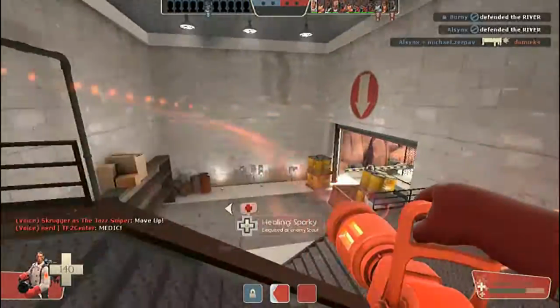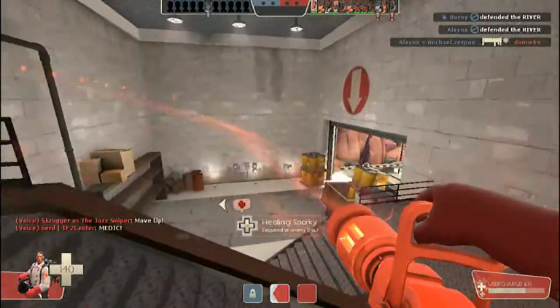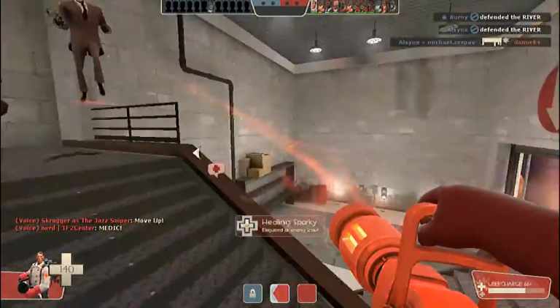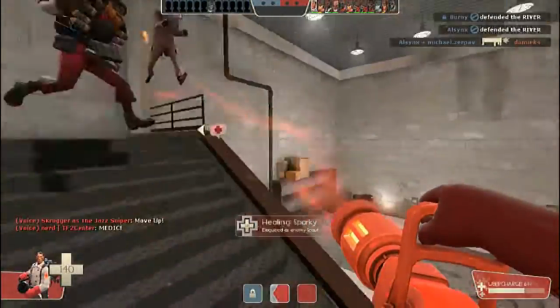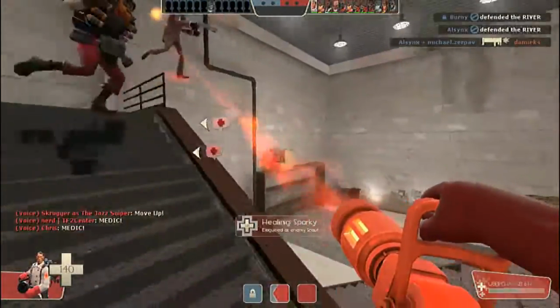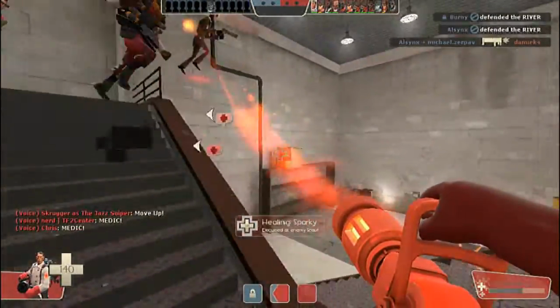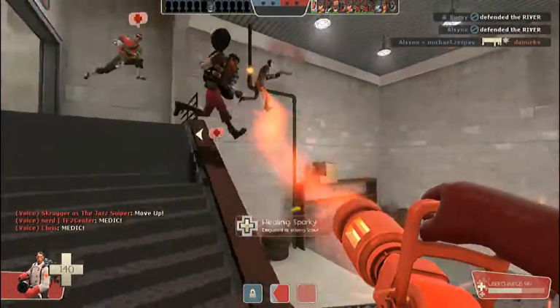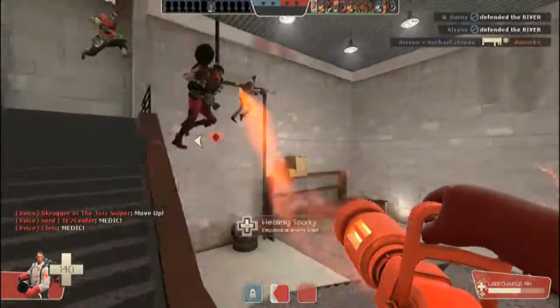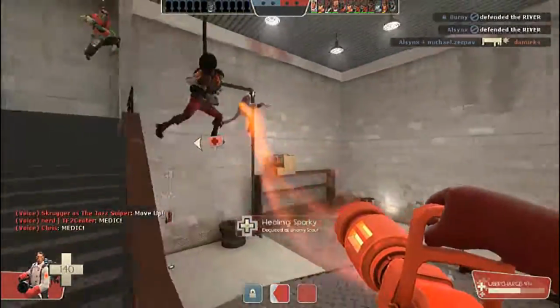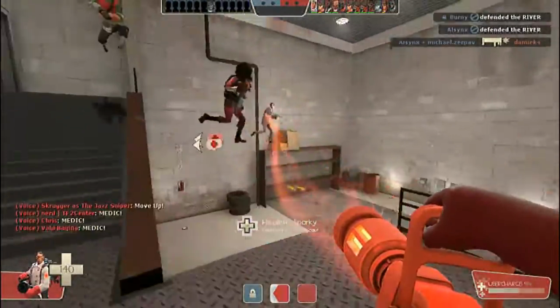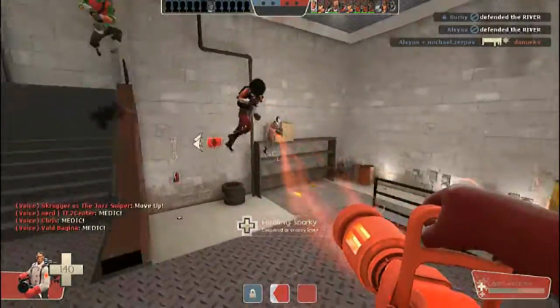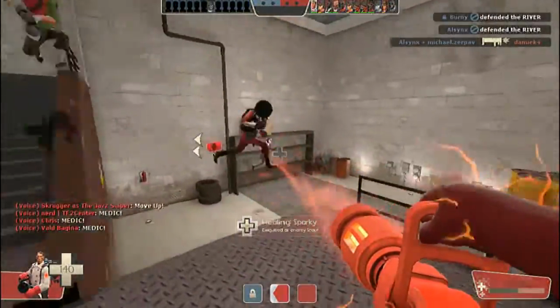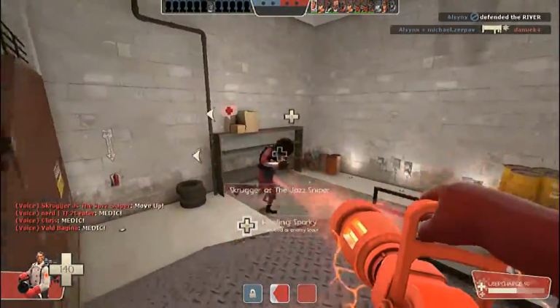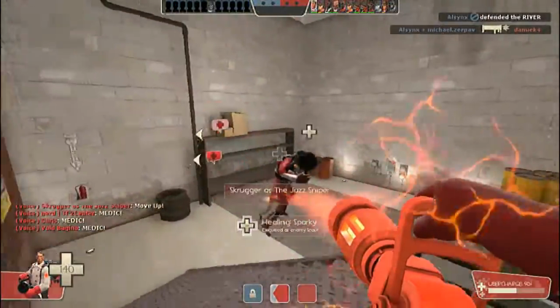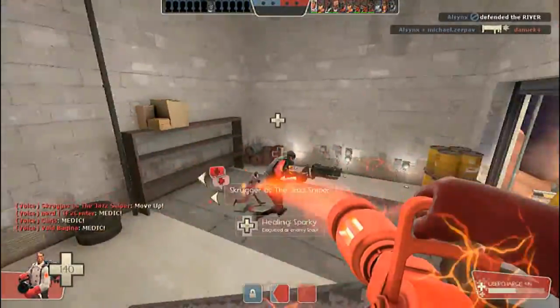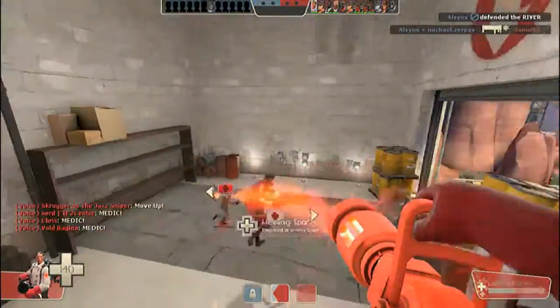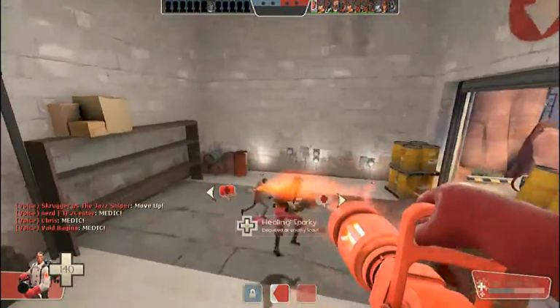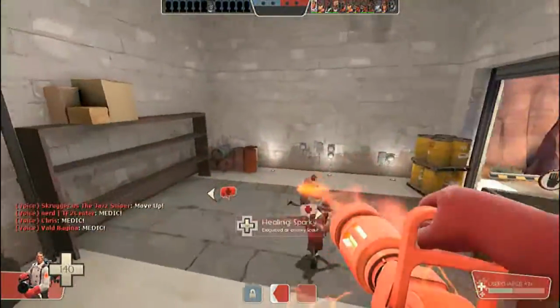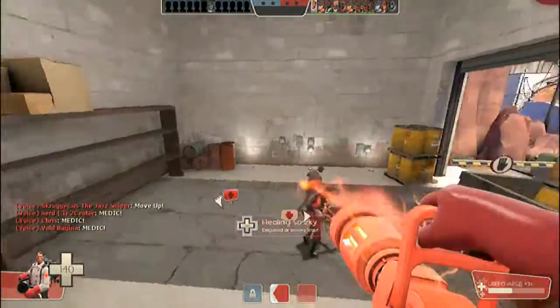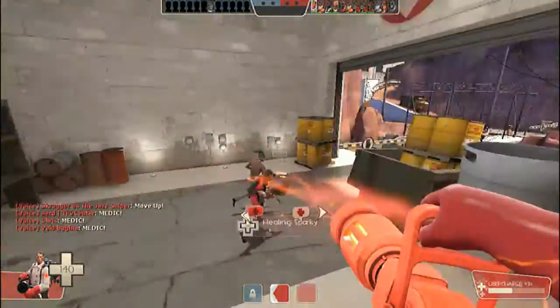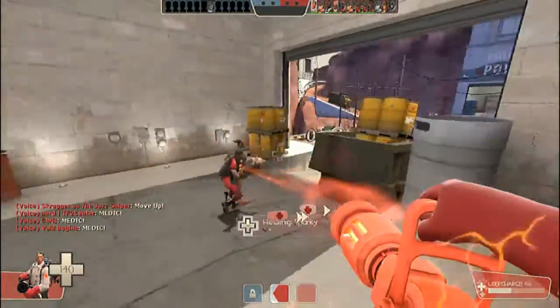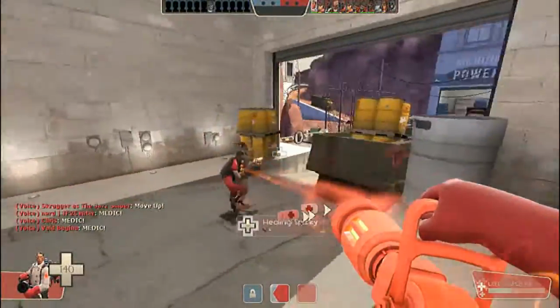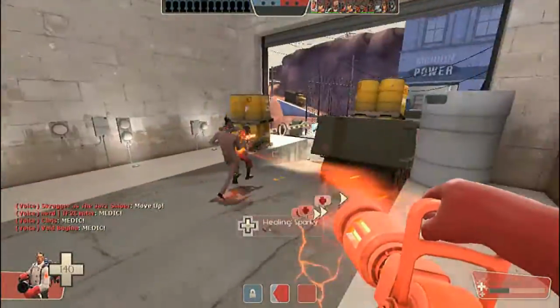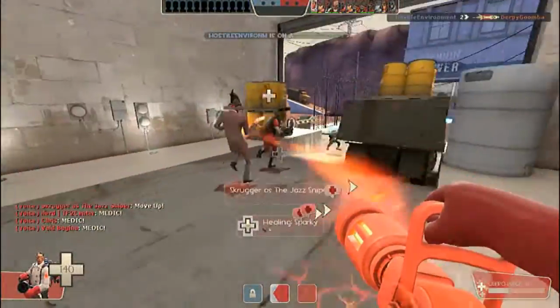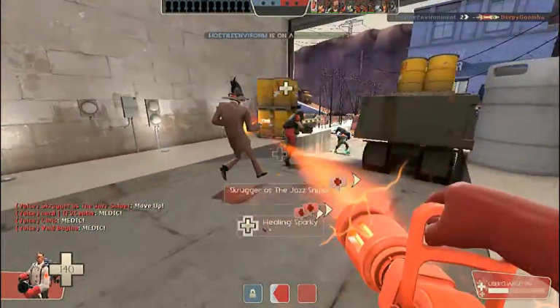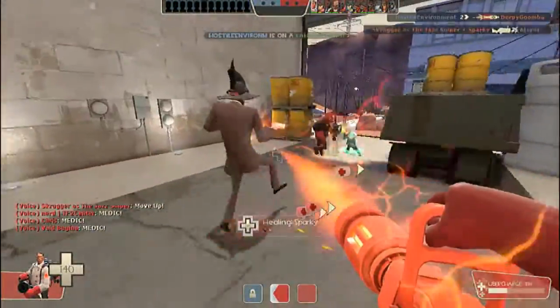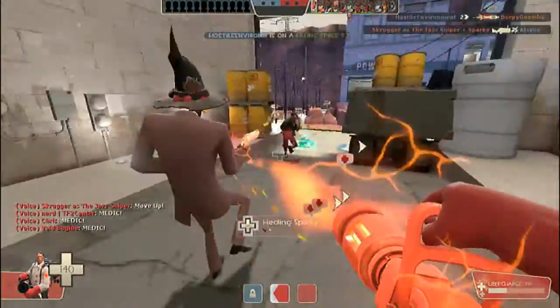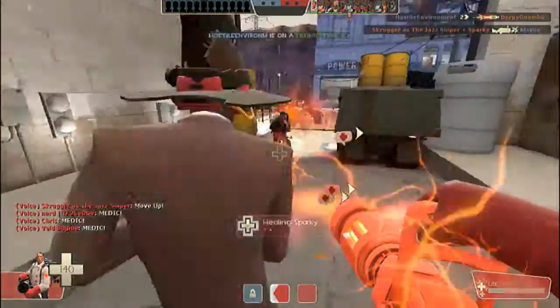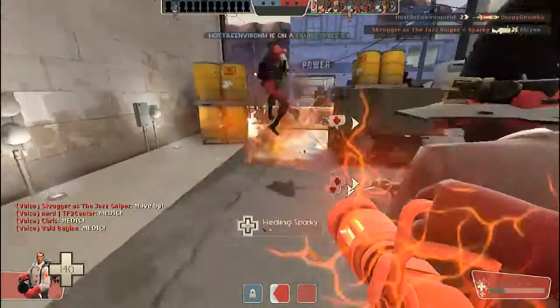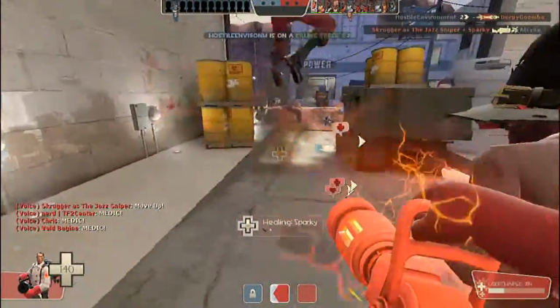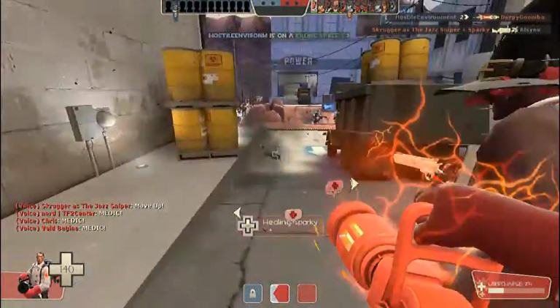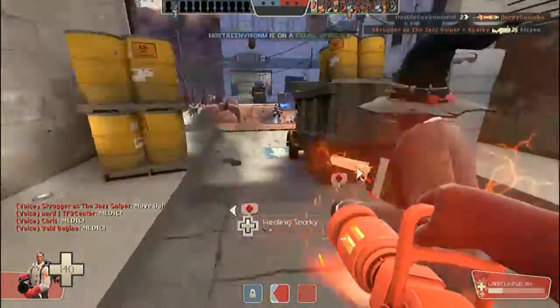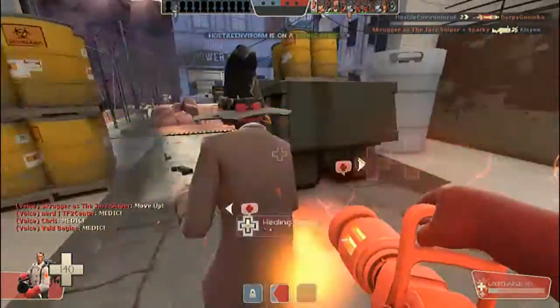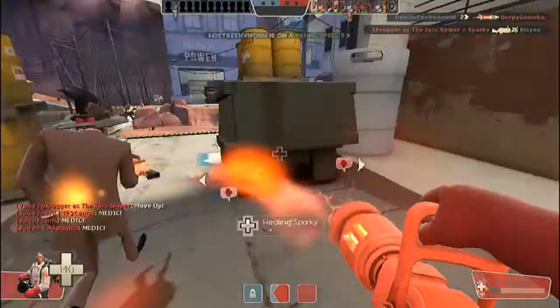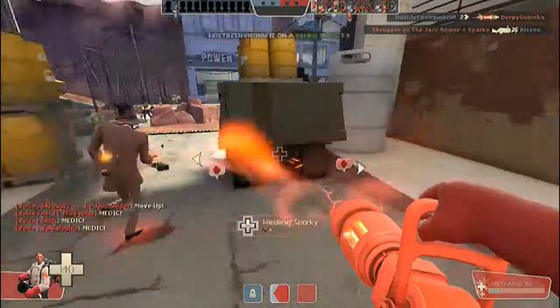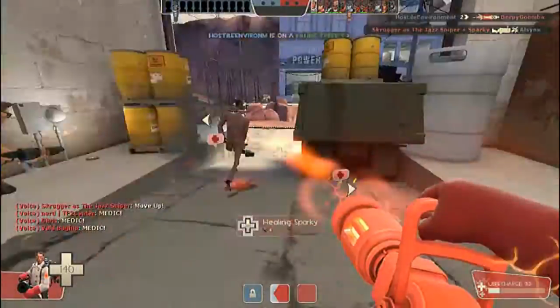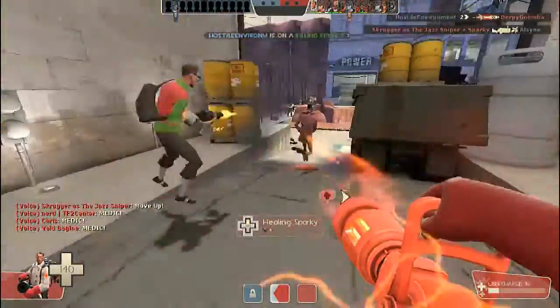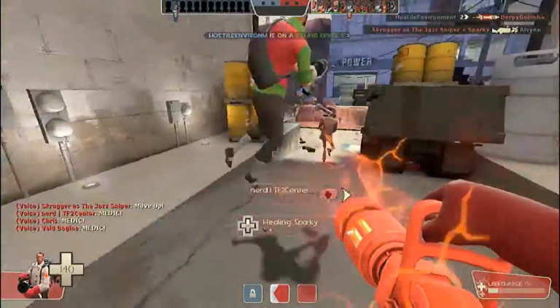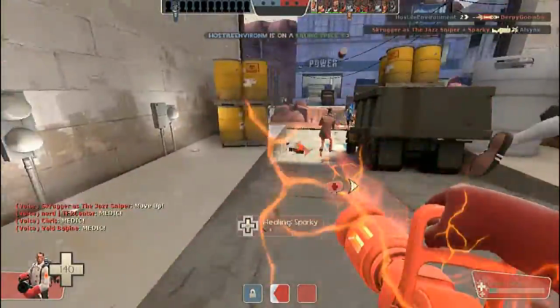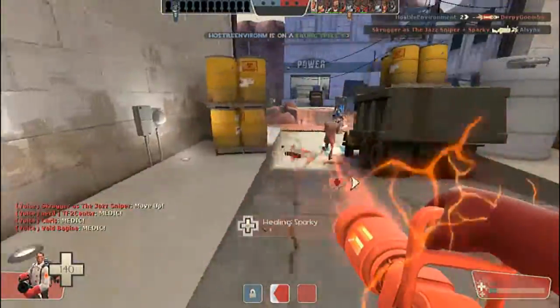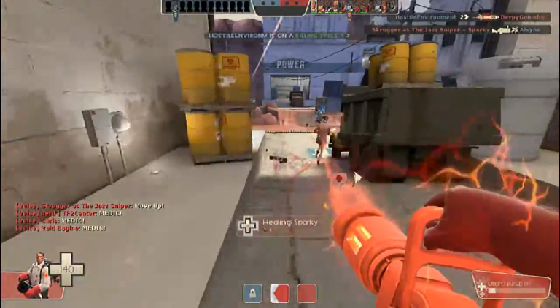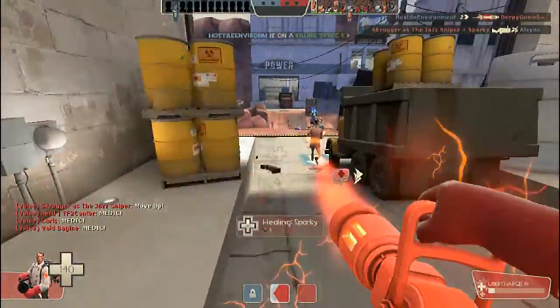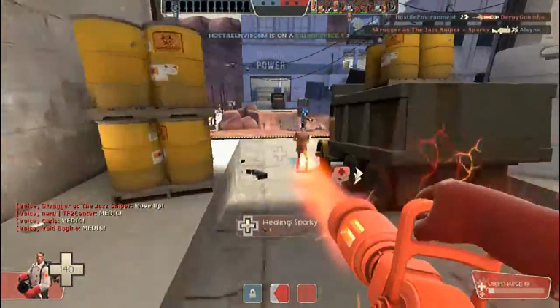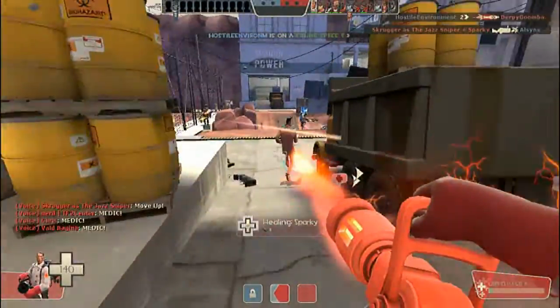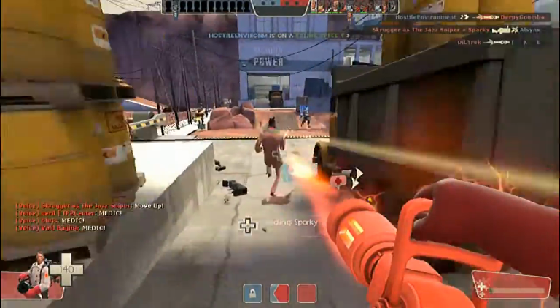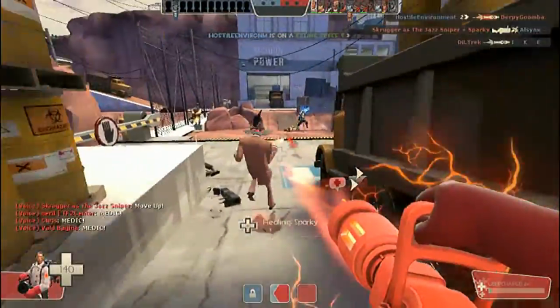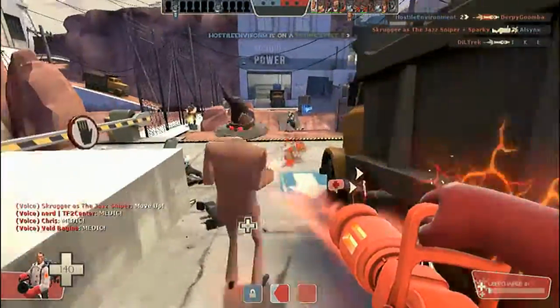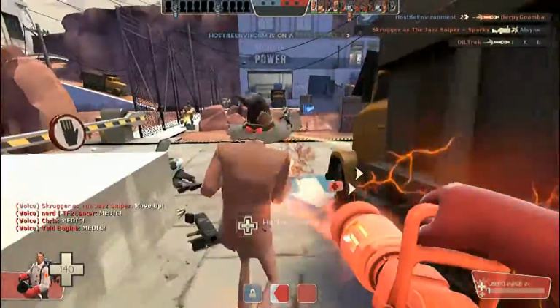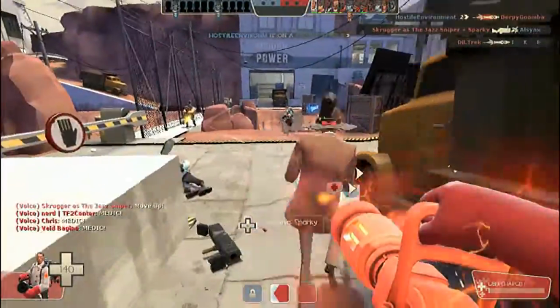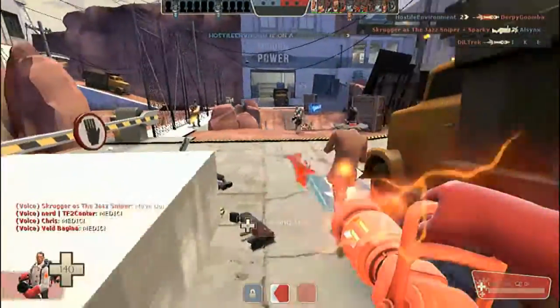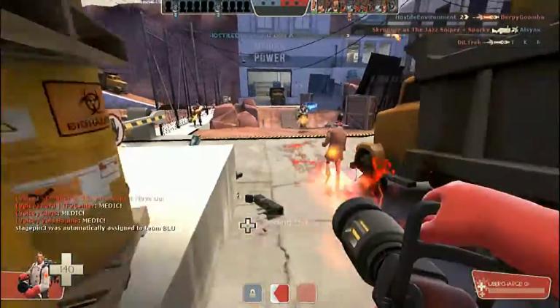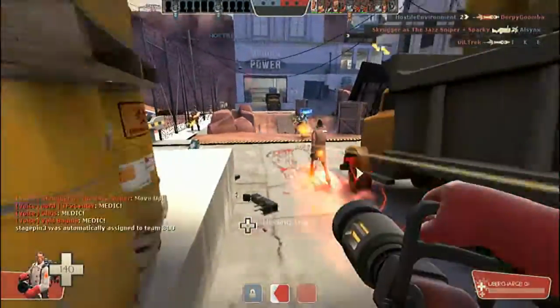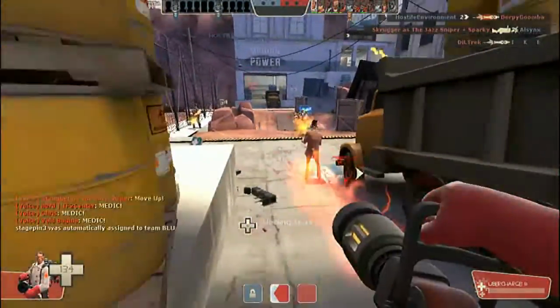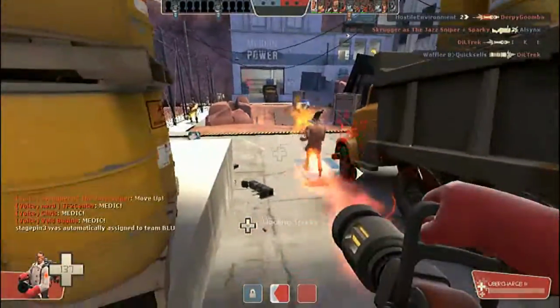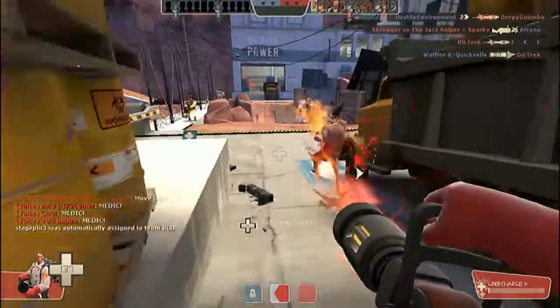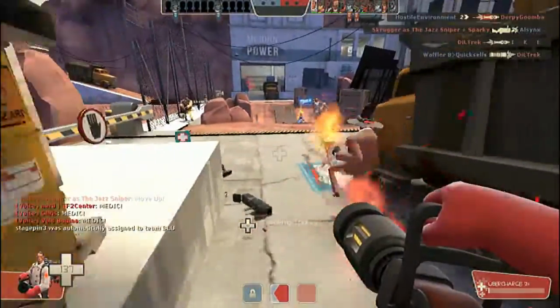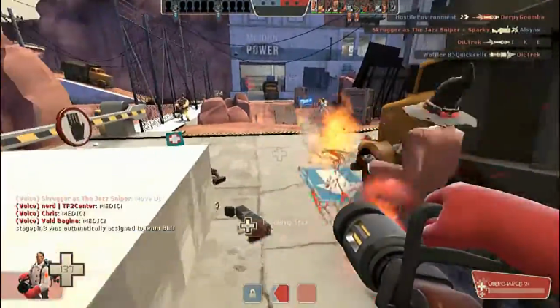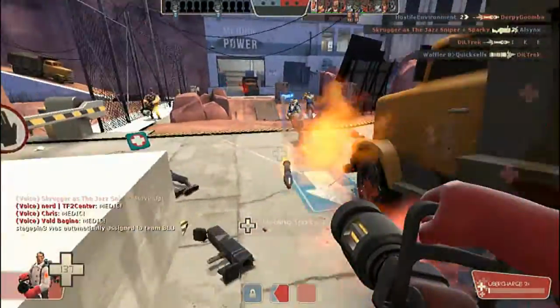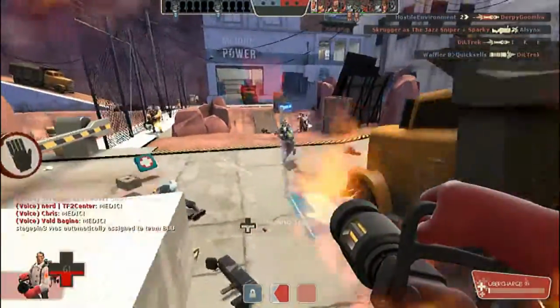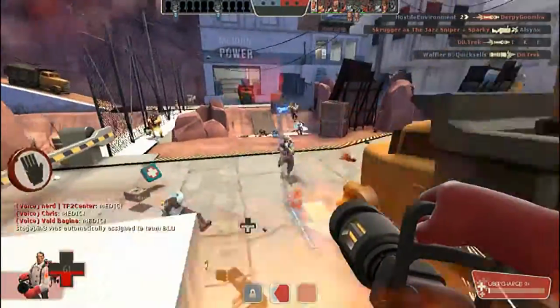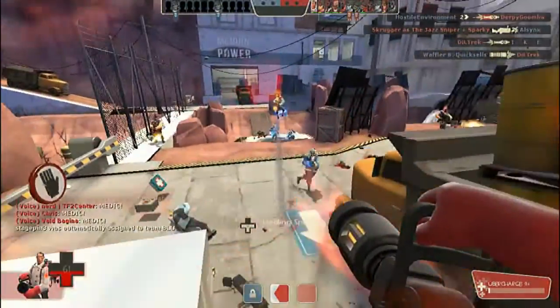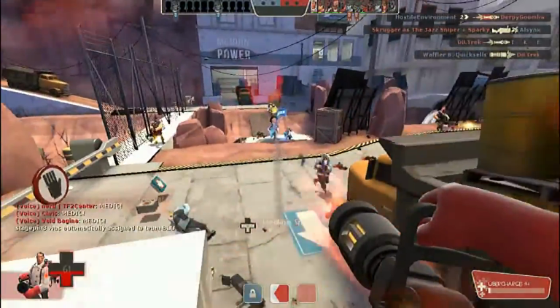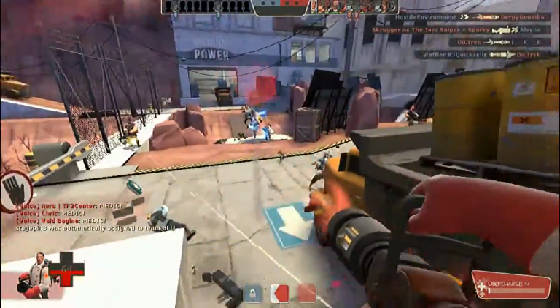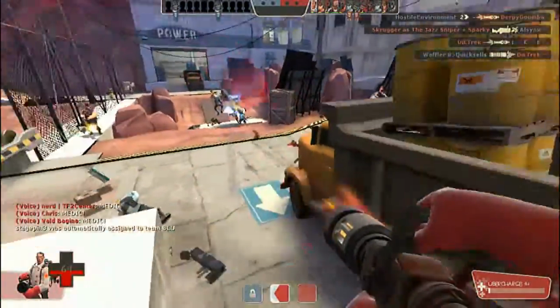If you chose the Medic, you either have bad aim or you're being a great mate and just helping out the rest of the team. A pro tip is to Uber the Spy.